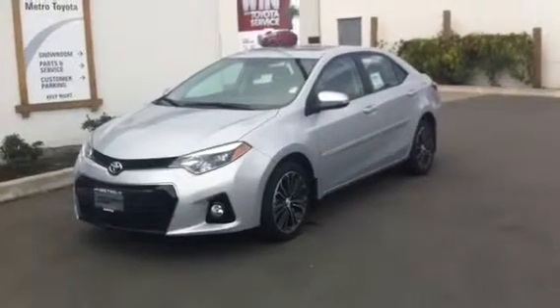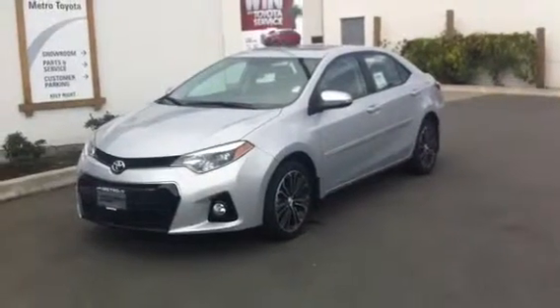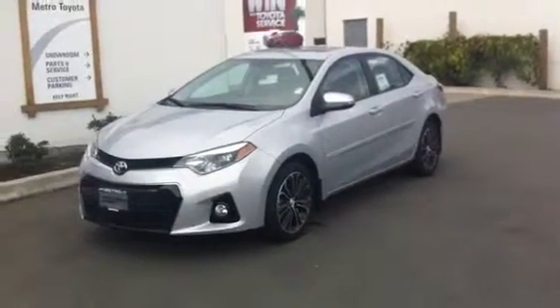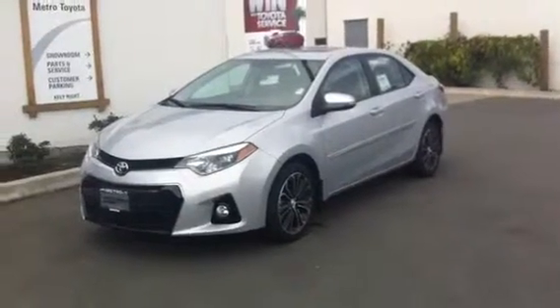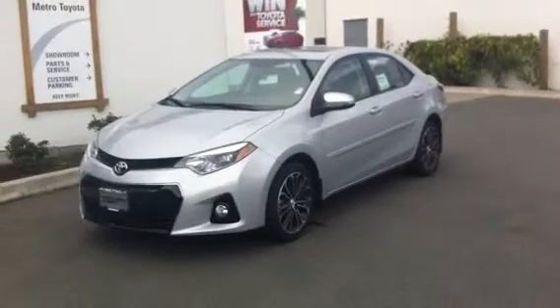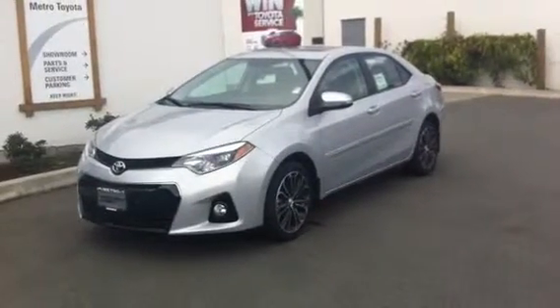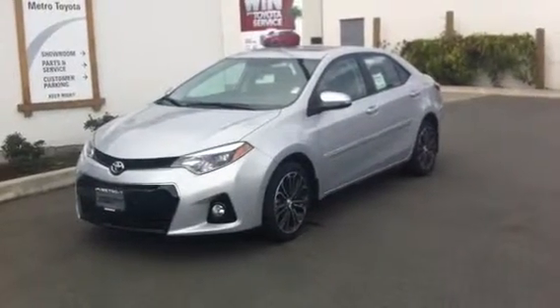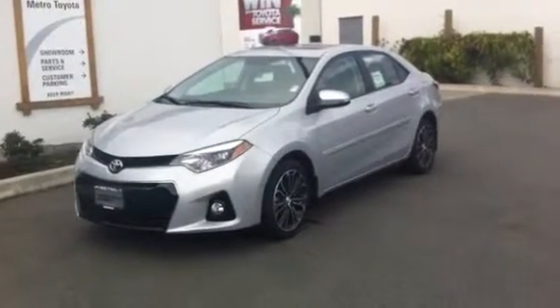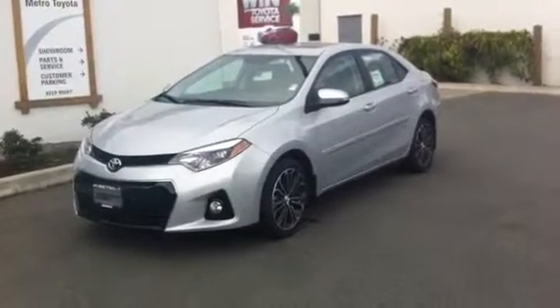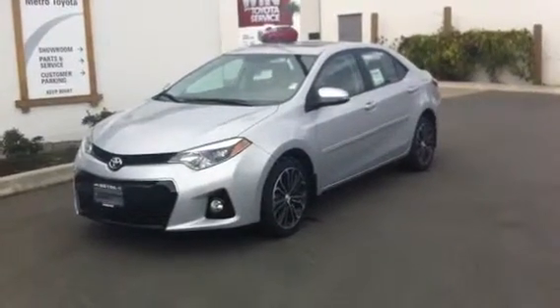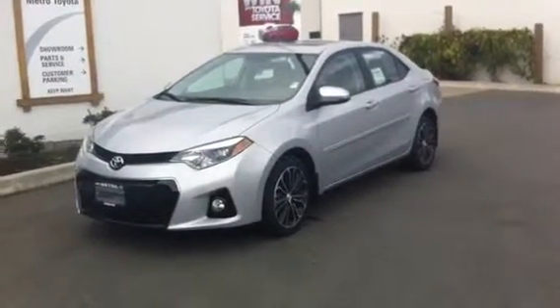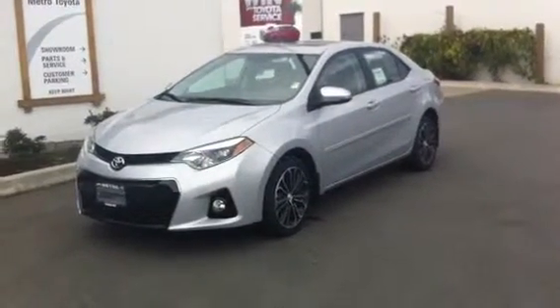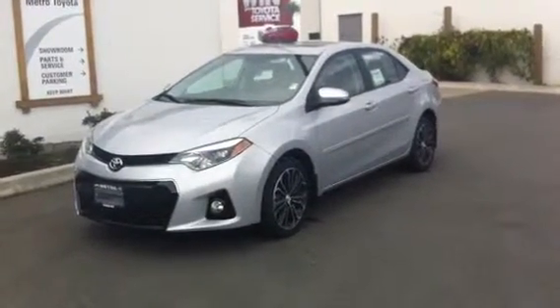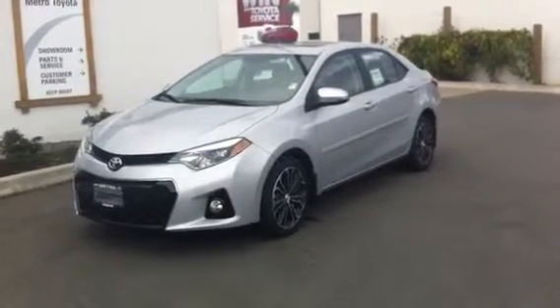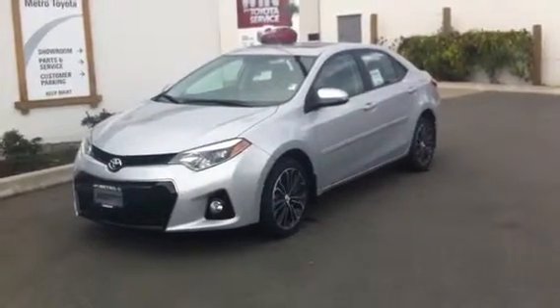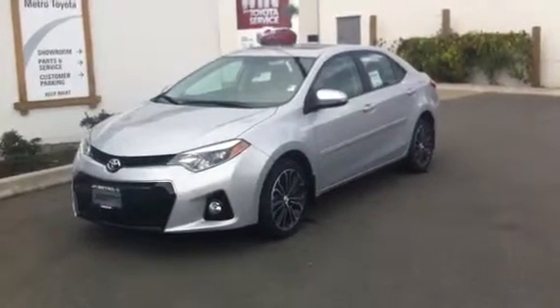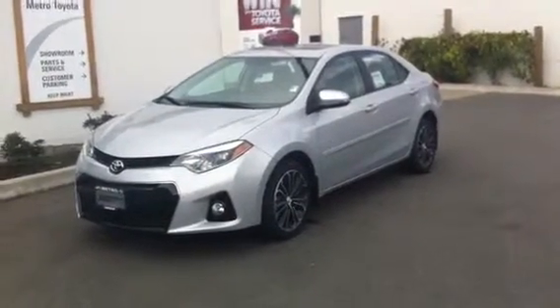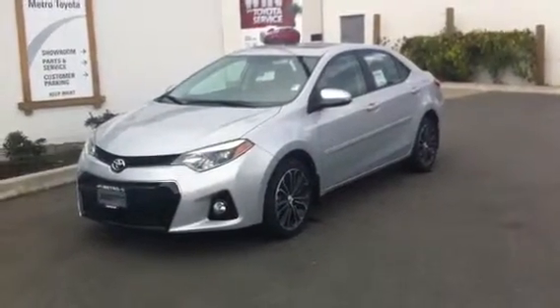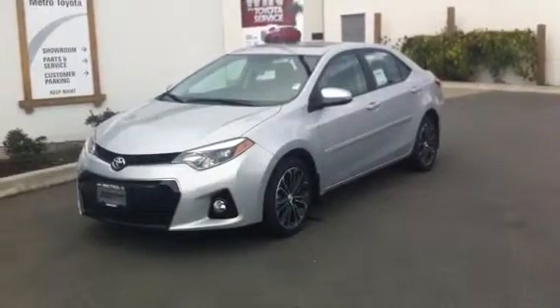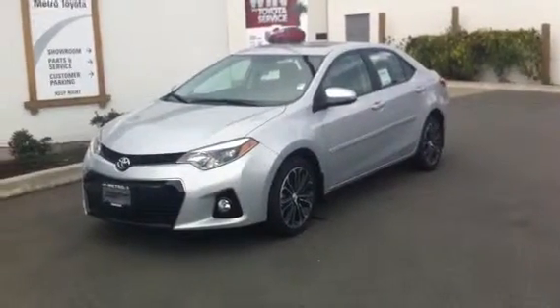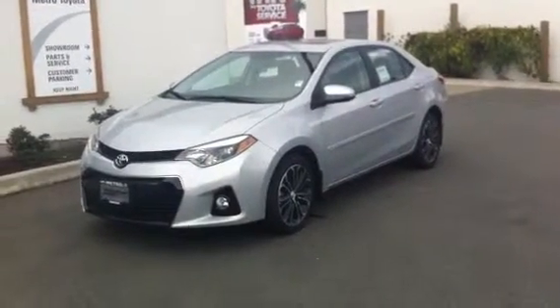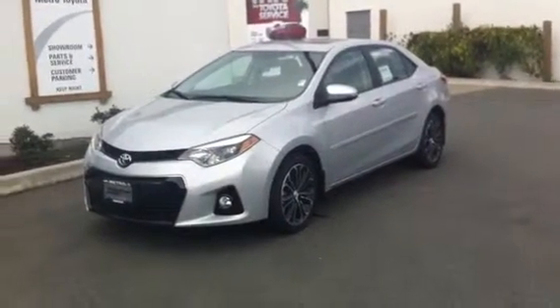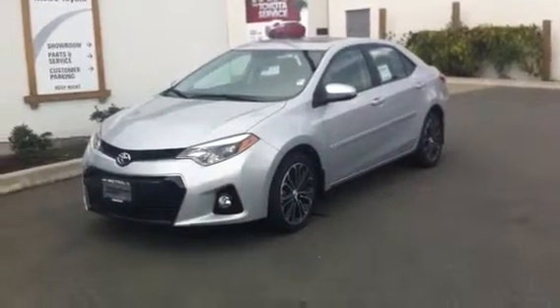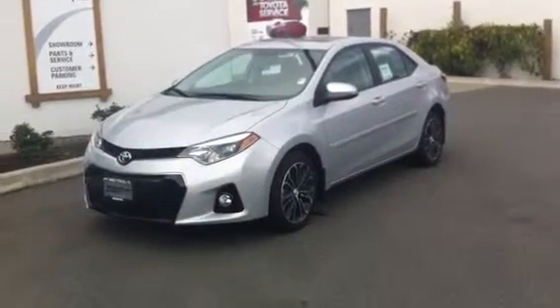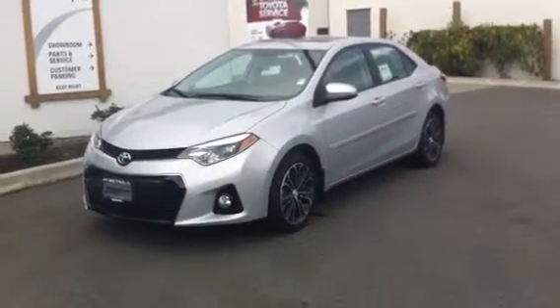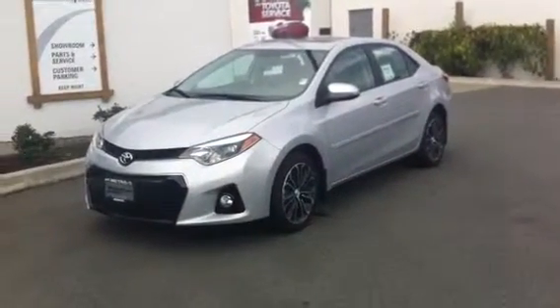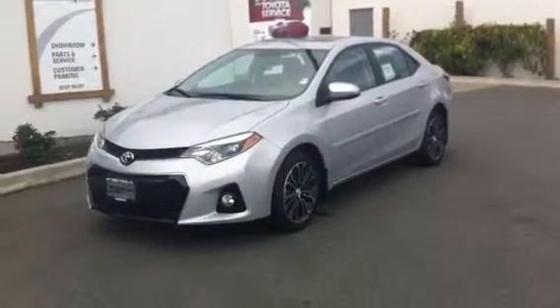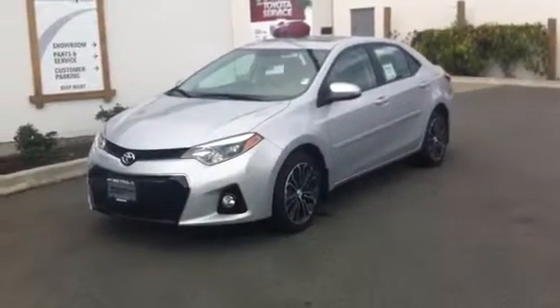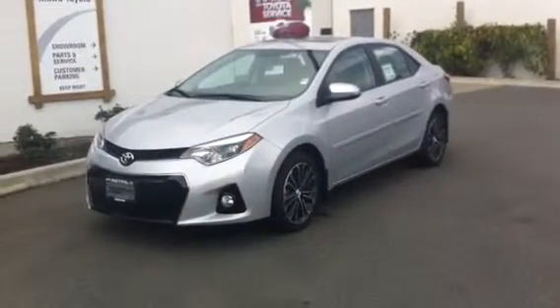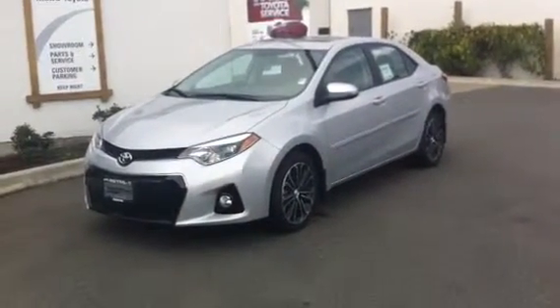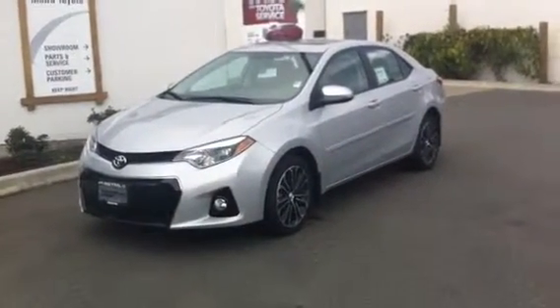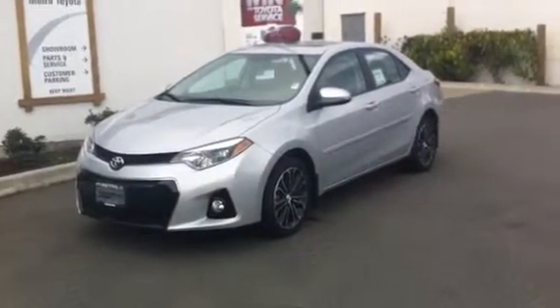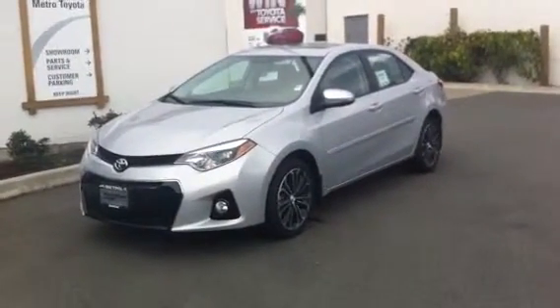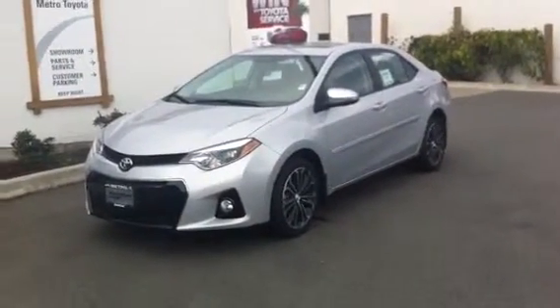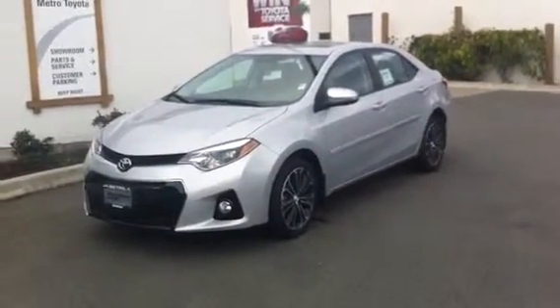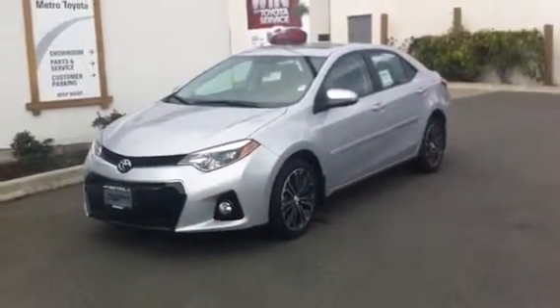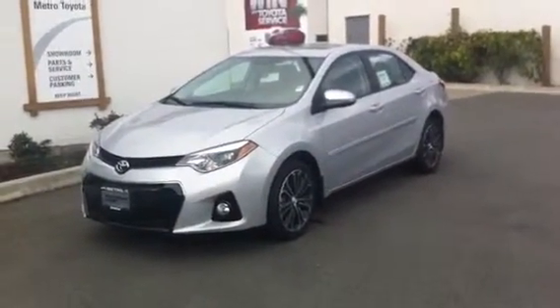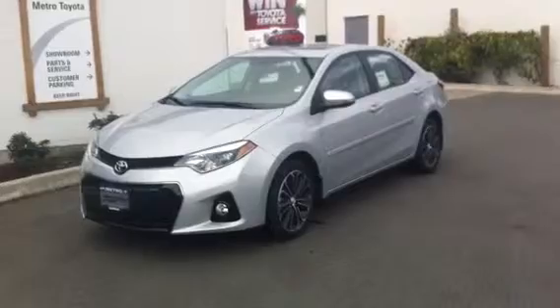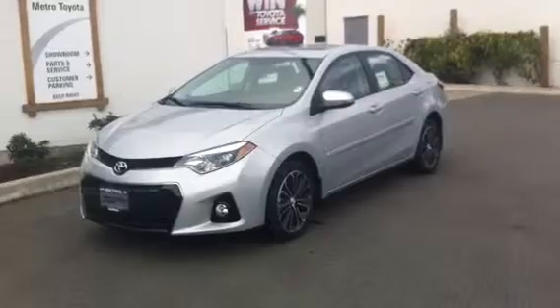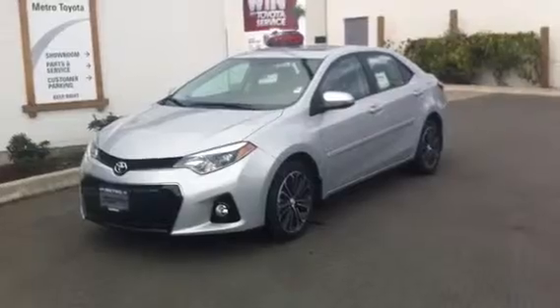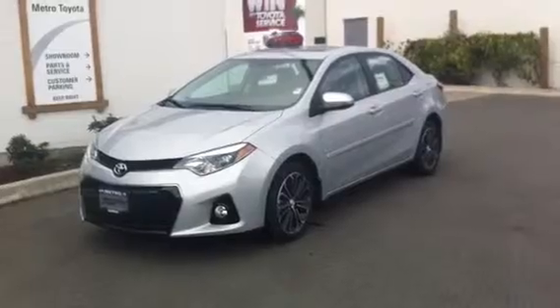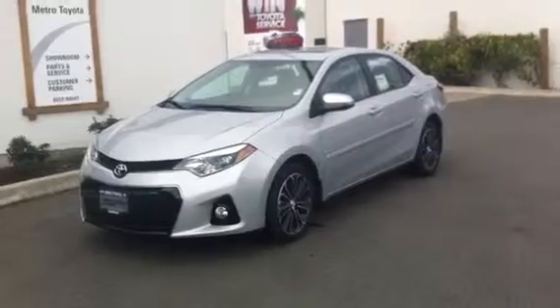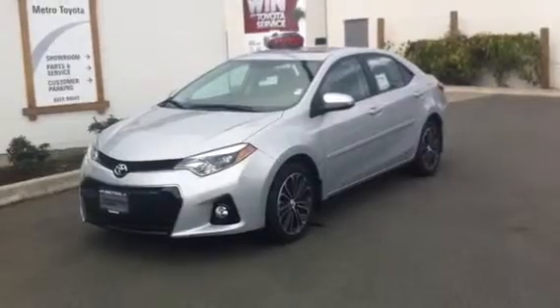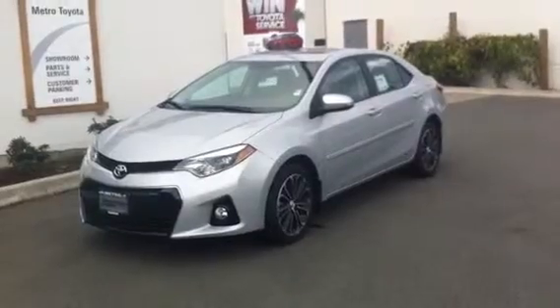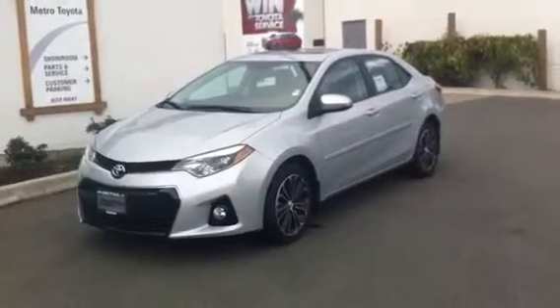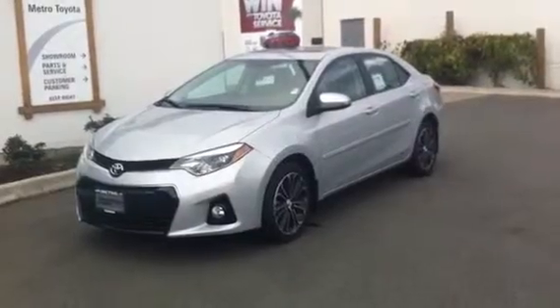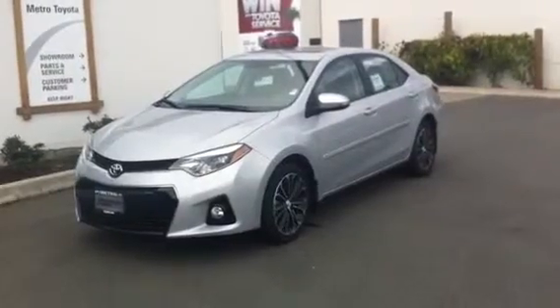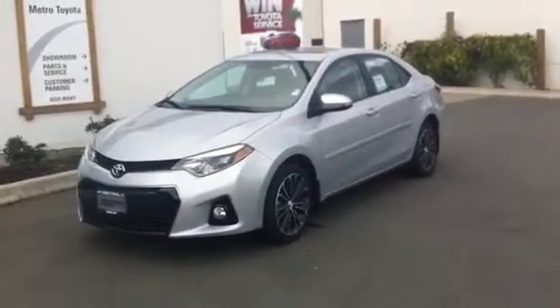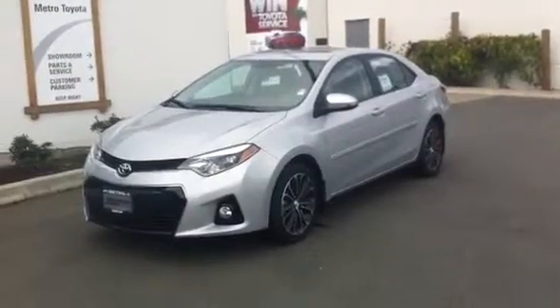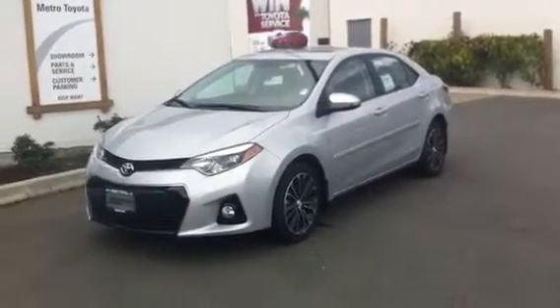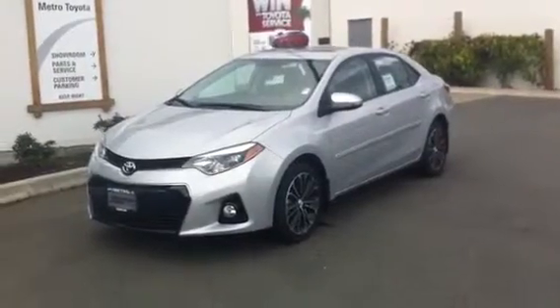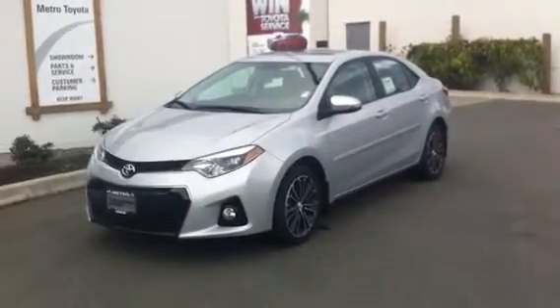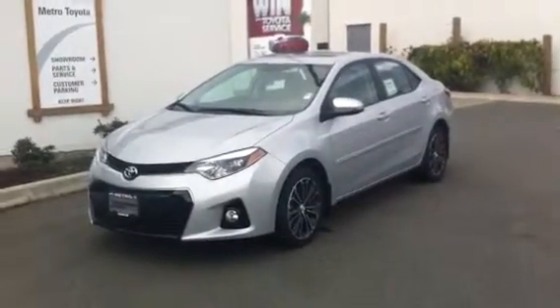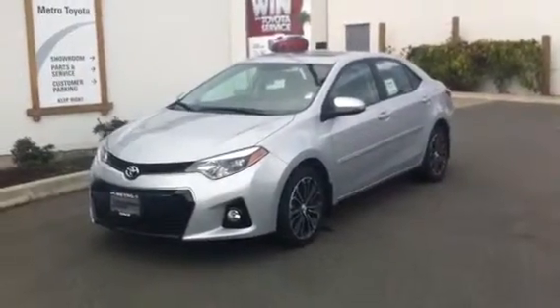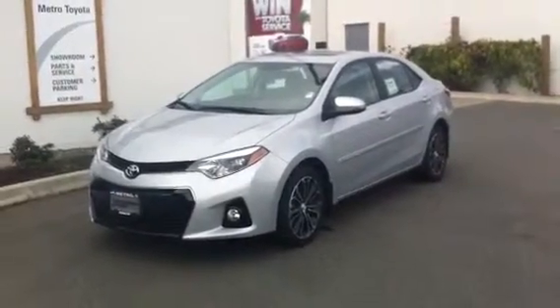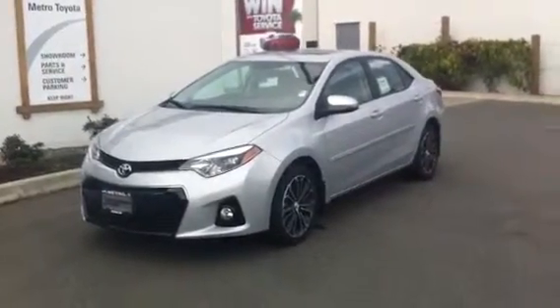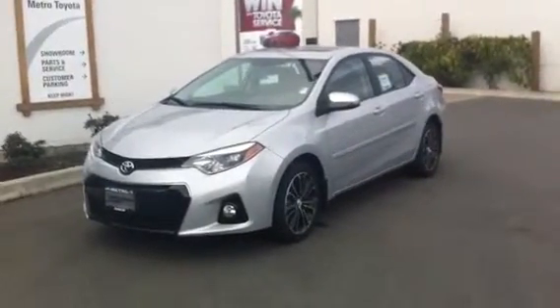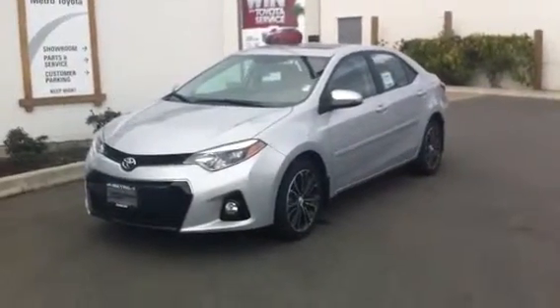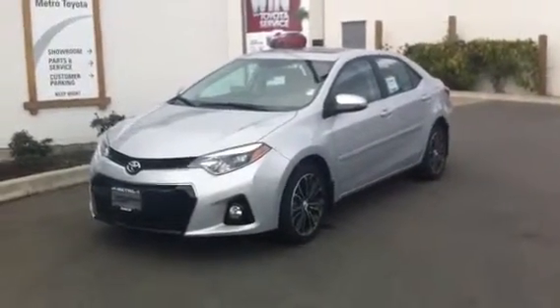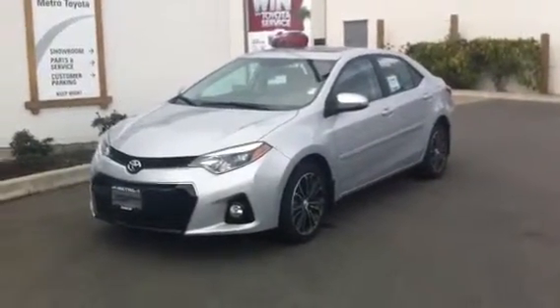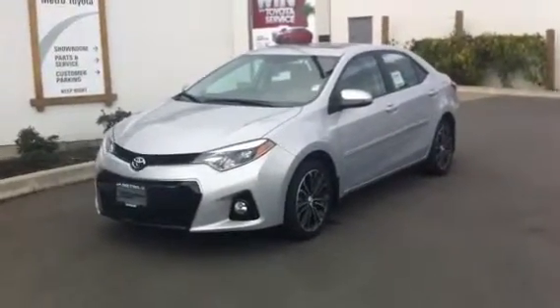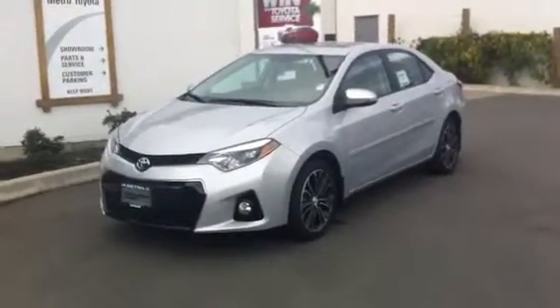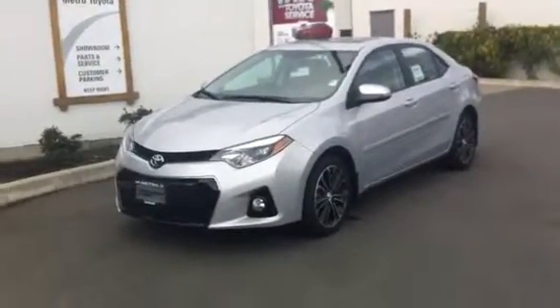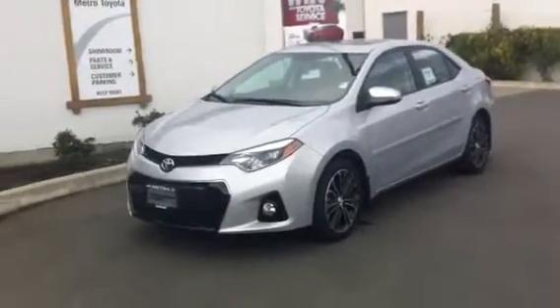Good afternoon, Gary. It's Brandon Robinson at Metro Toyota Duncan, showing you a video walking under the 2014 Corolla S that we have on the stock currently.